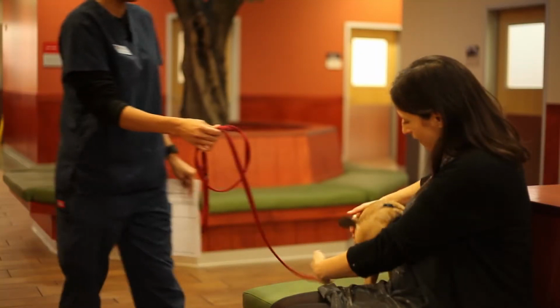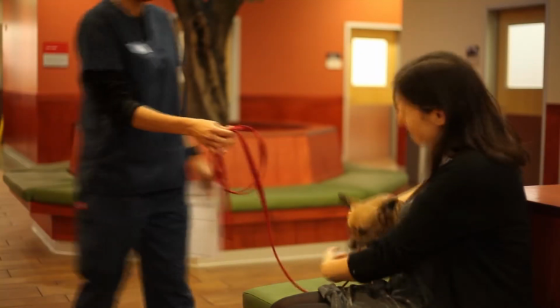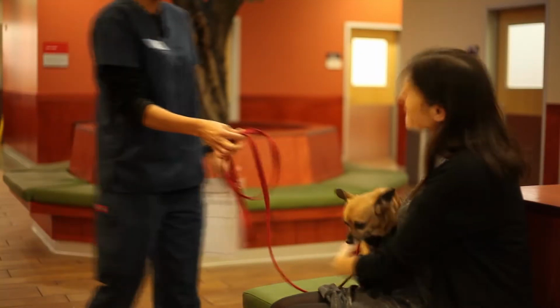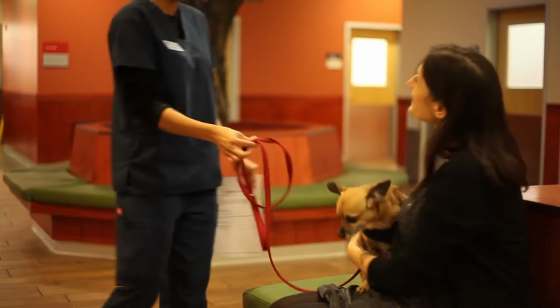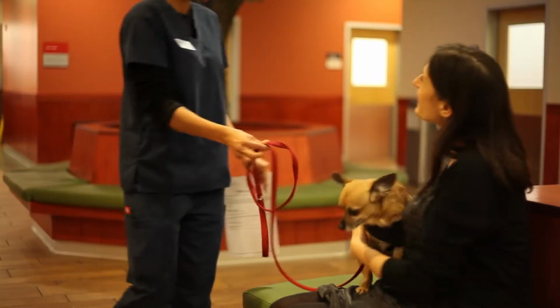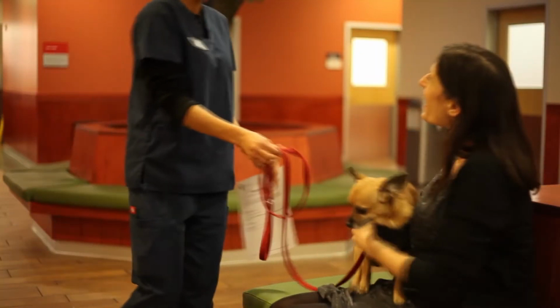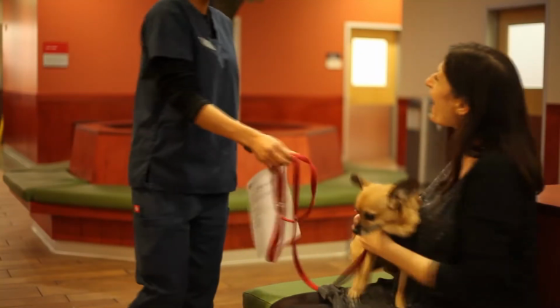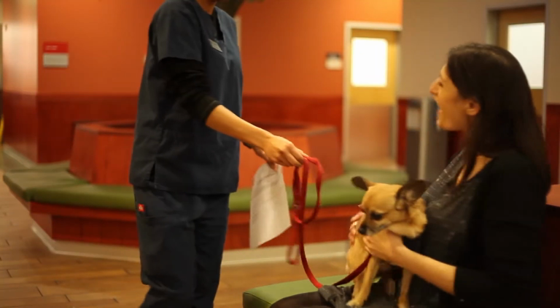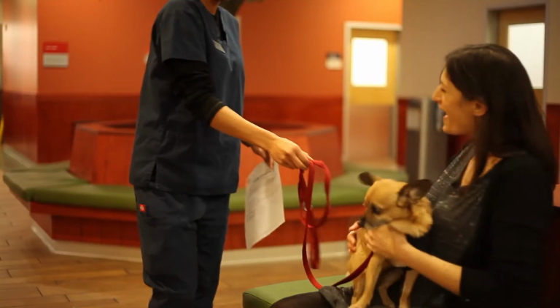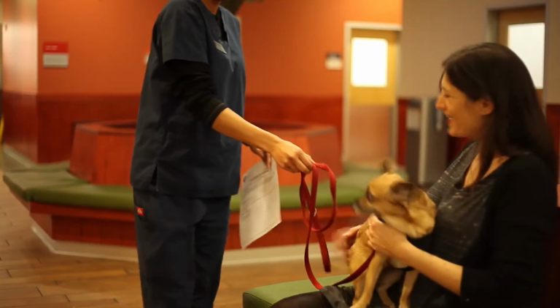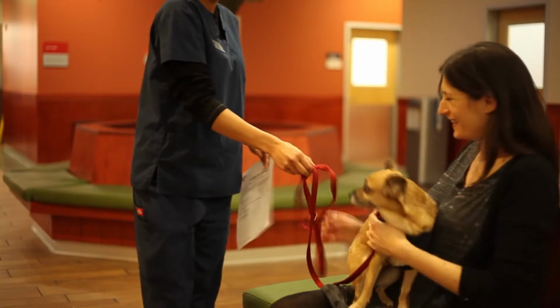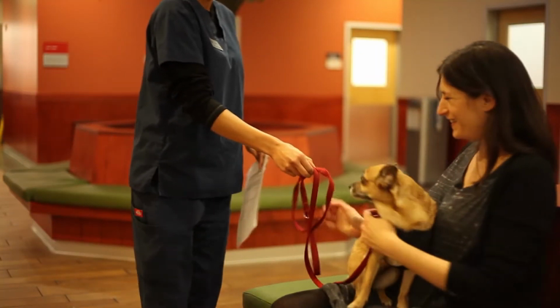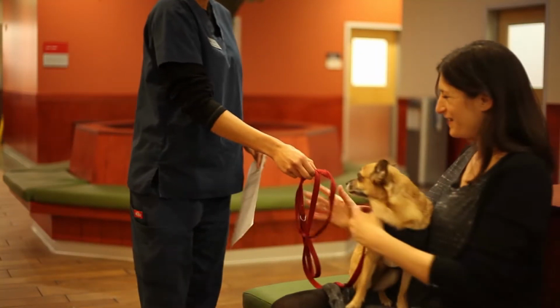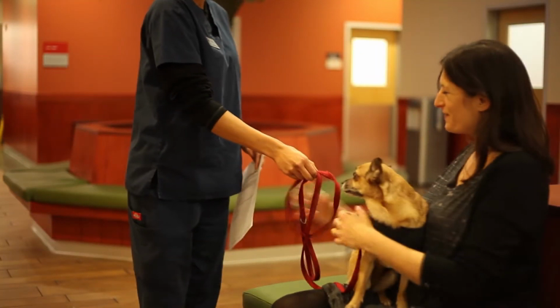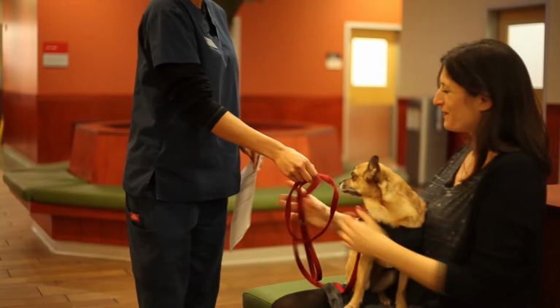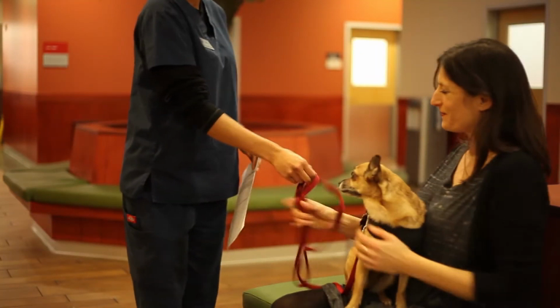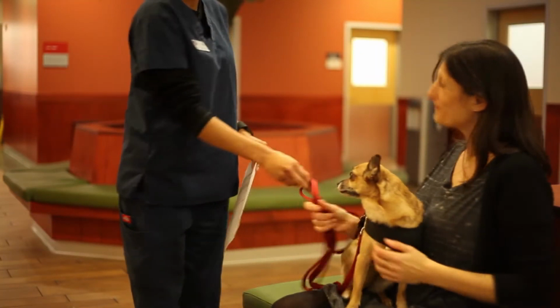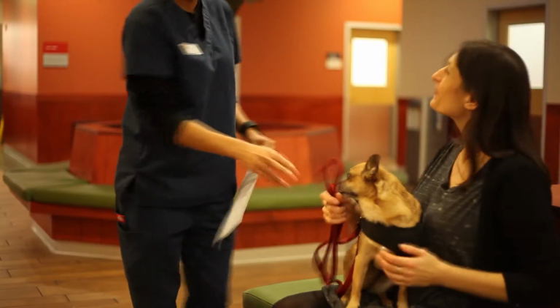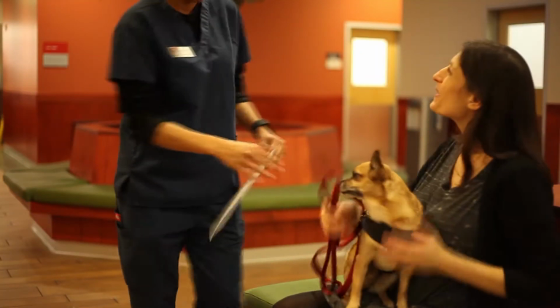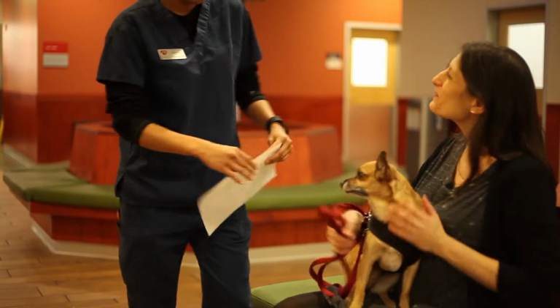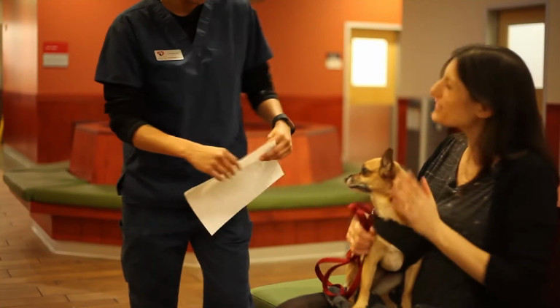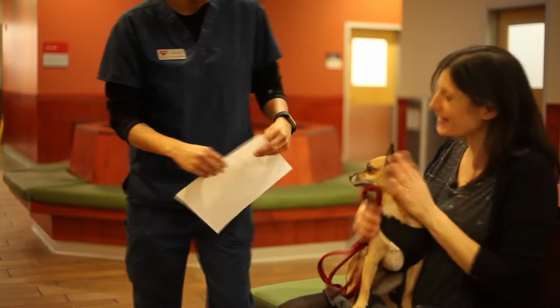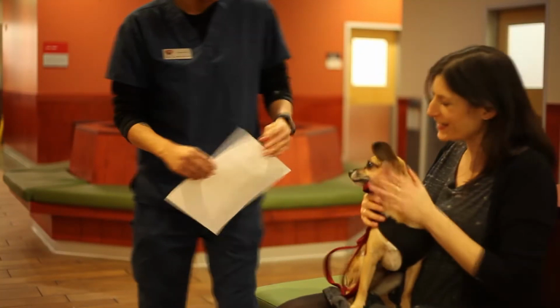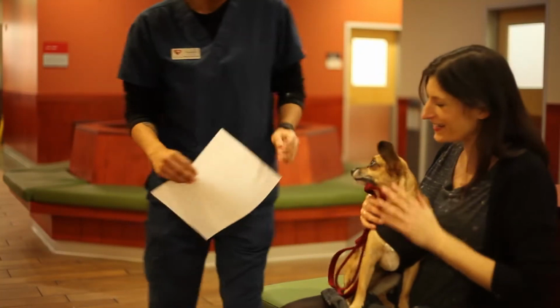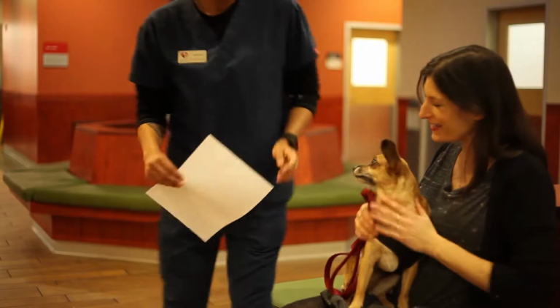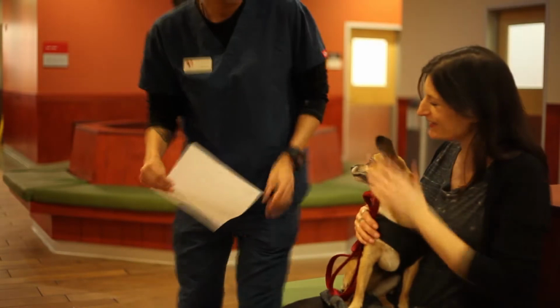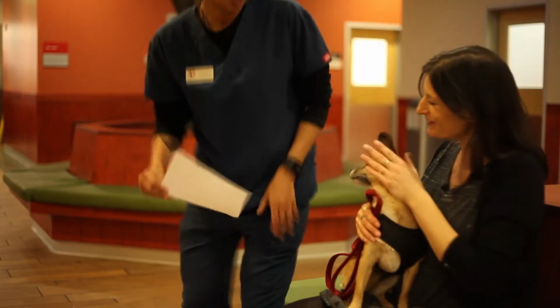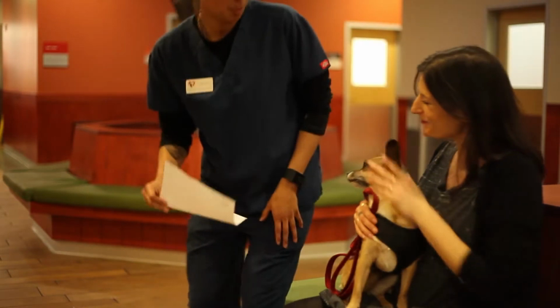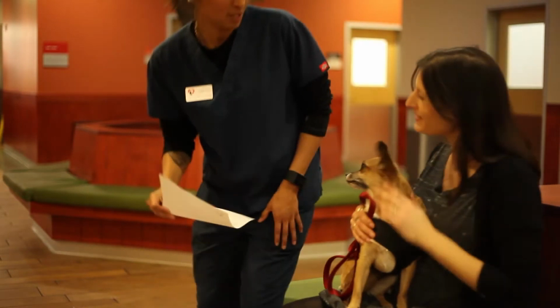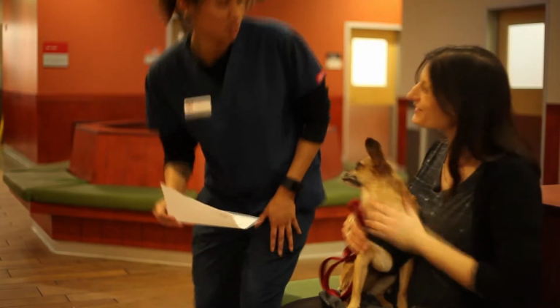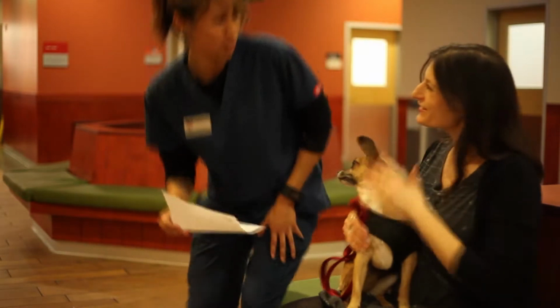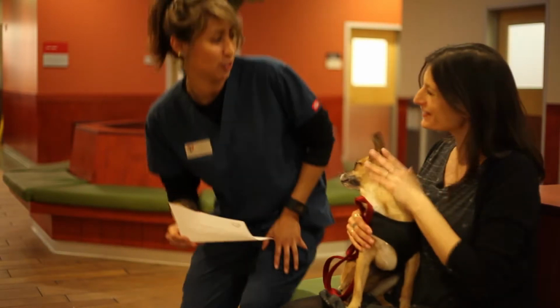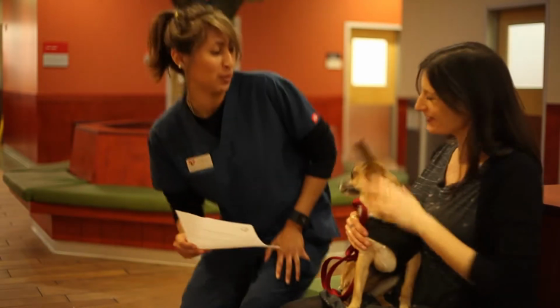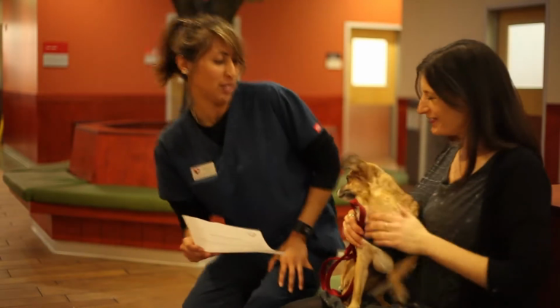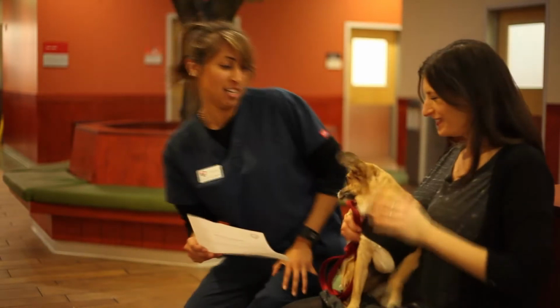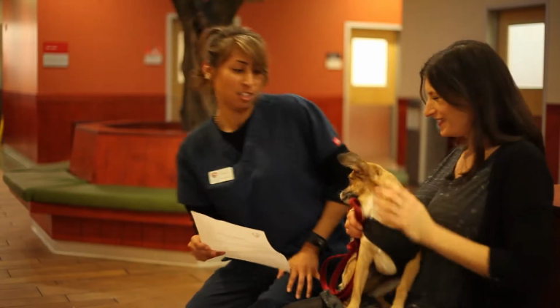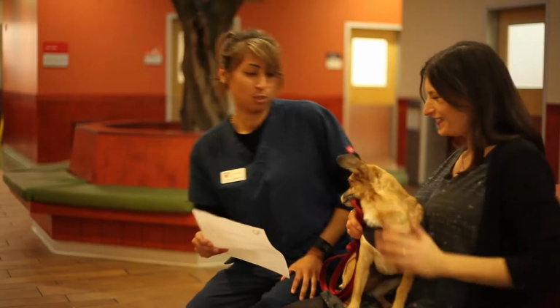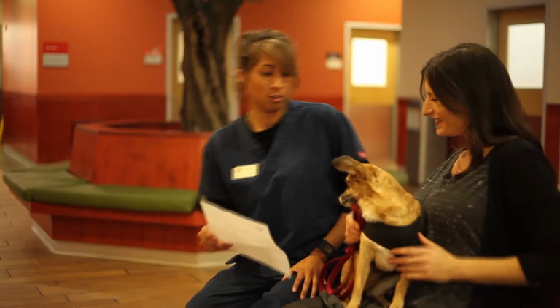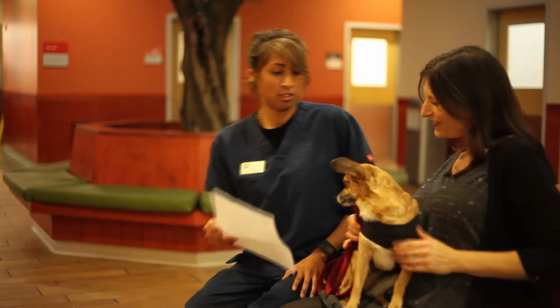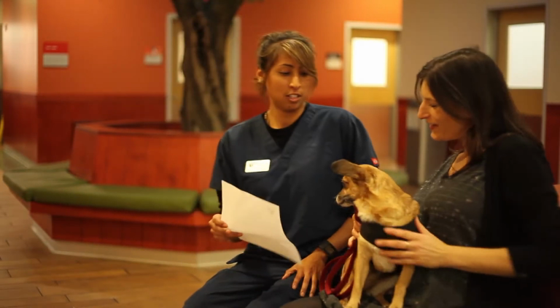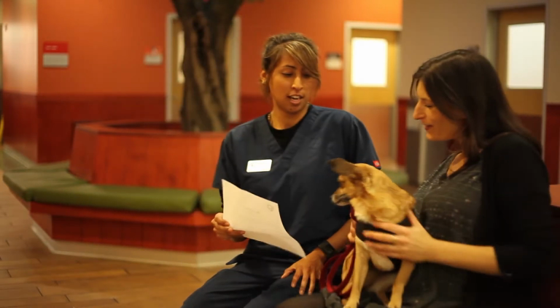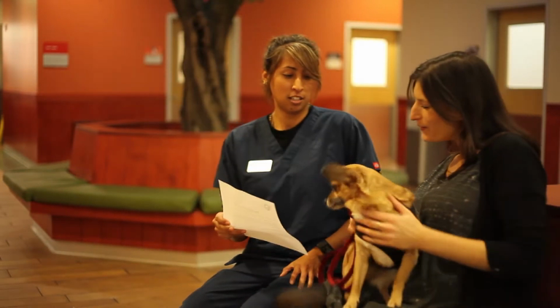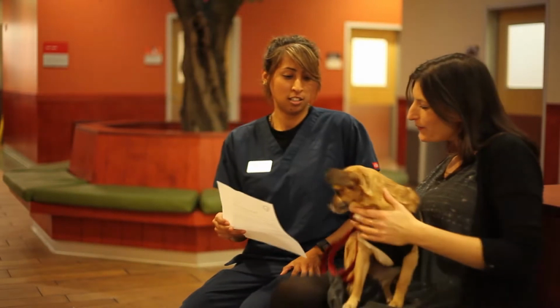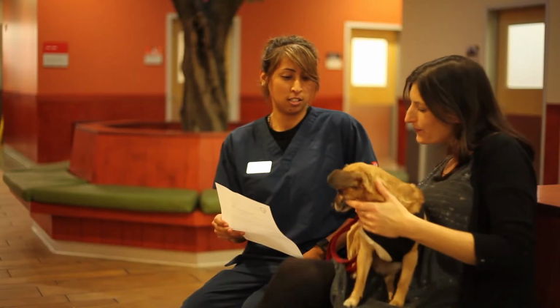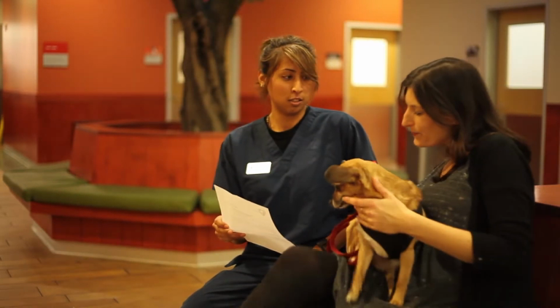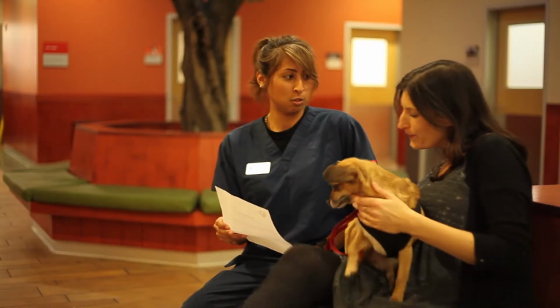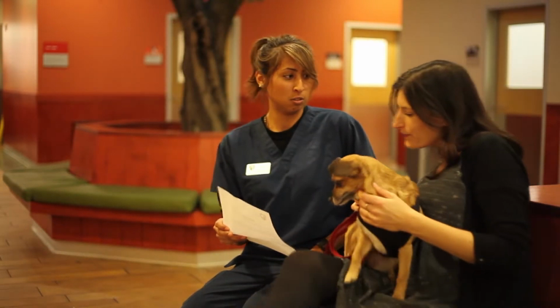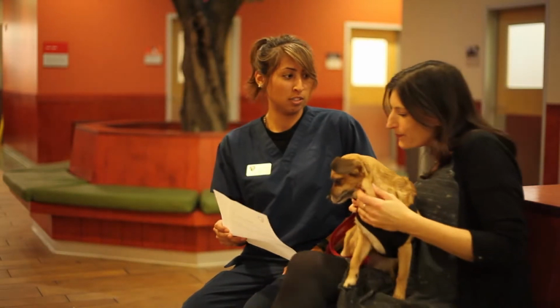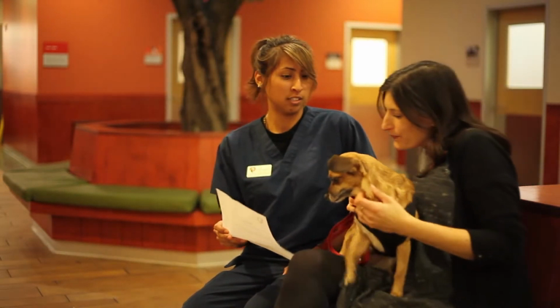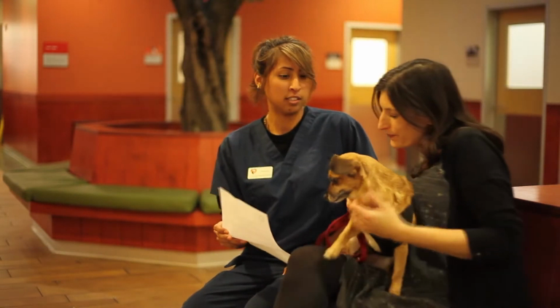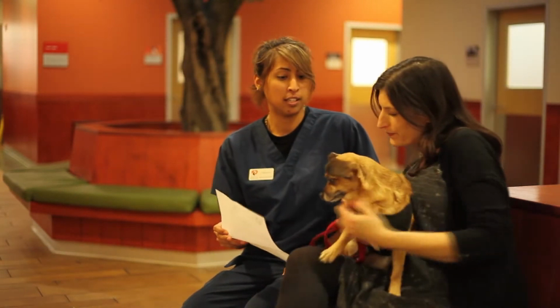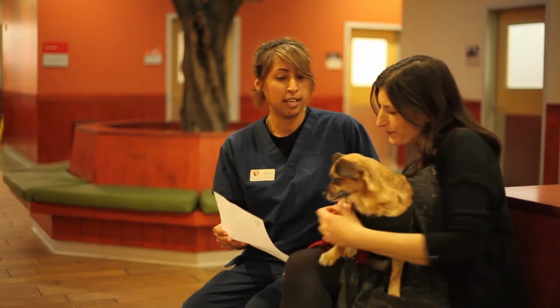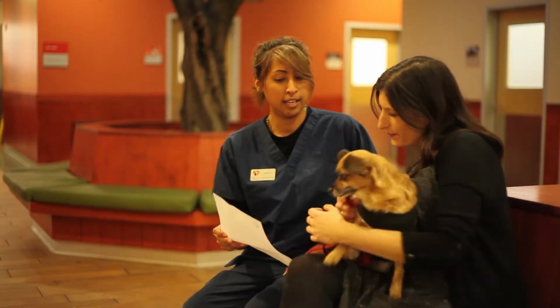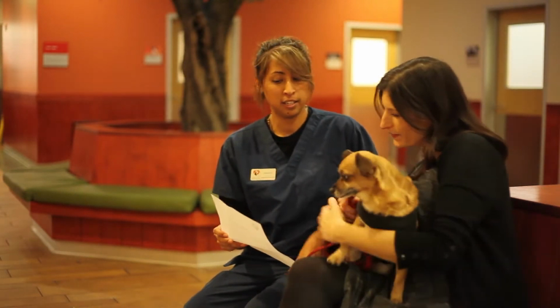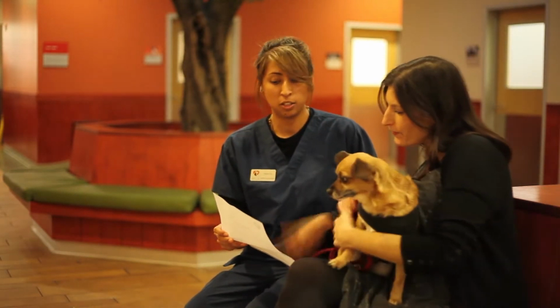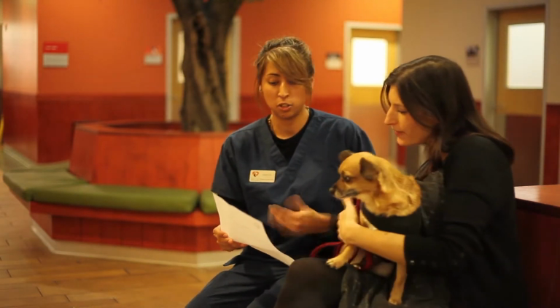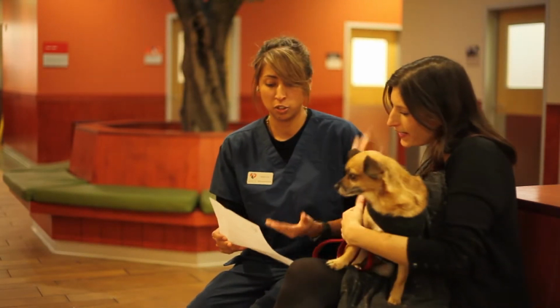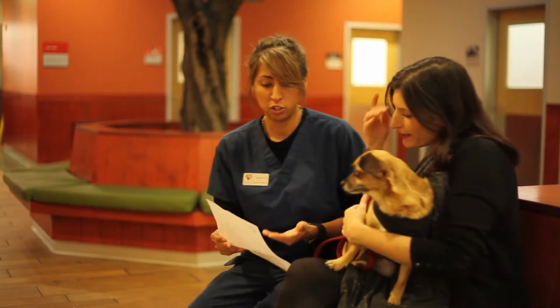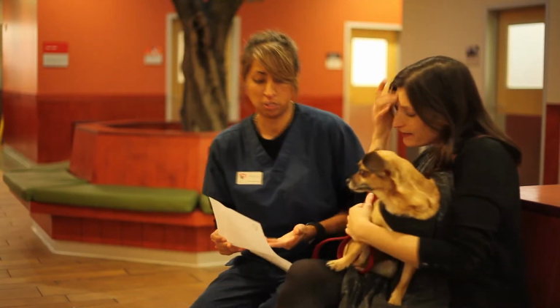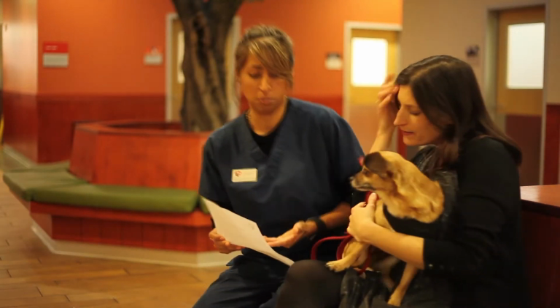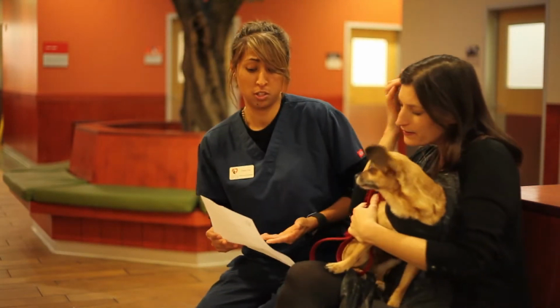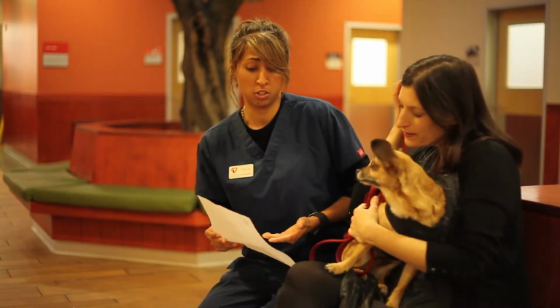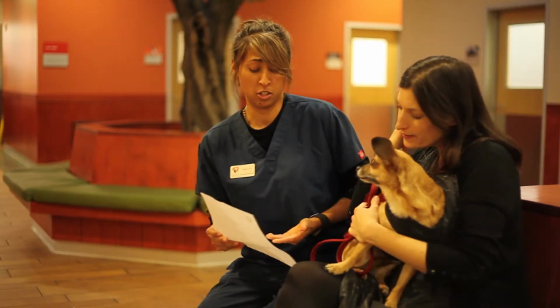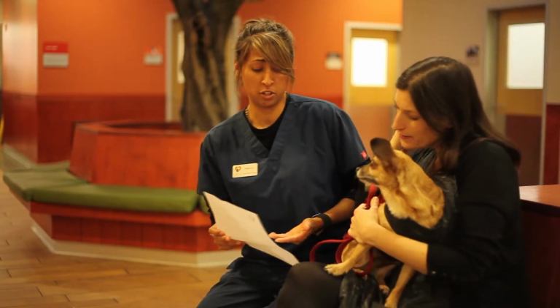Most of our dental patients go home later that same day, once they're fully awake. Our team will inform you how to care for your pet at home.